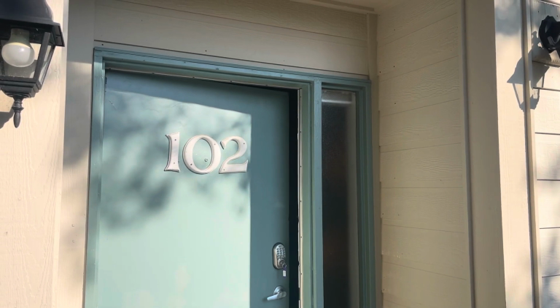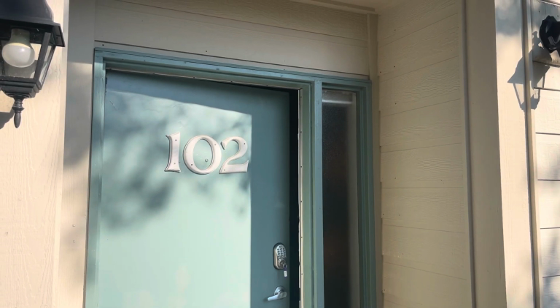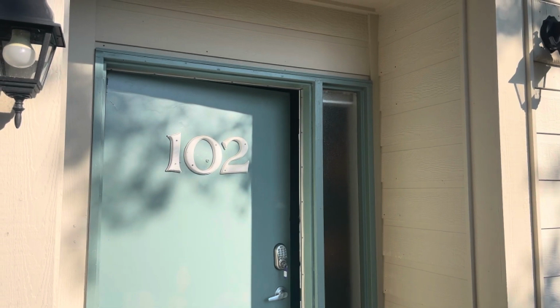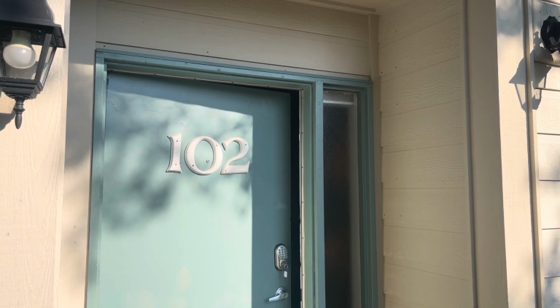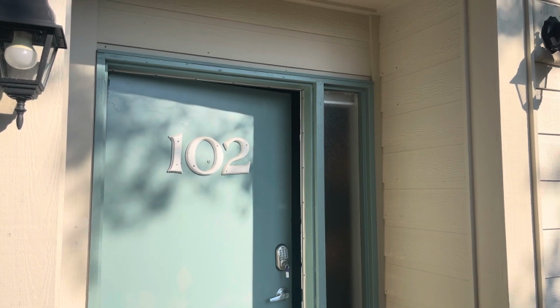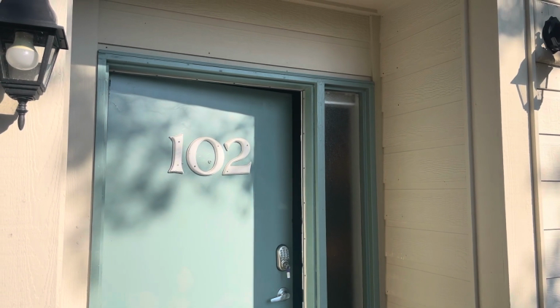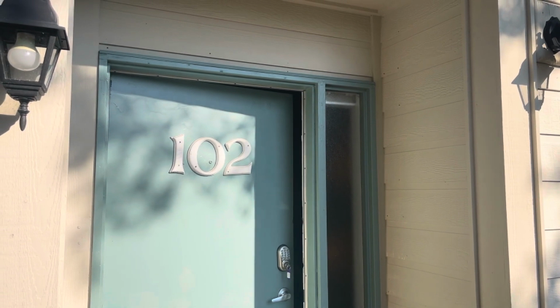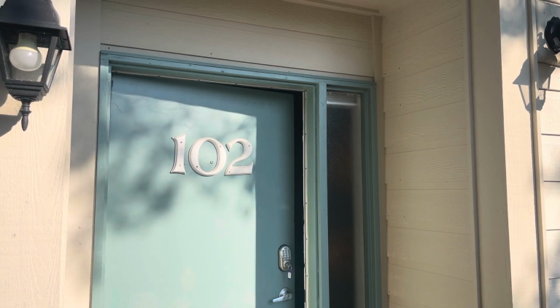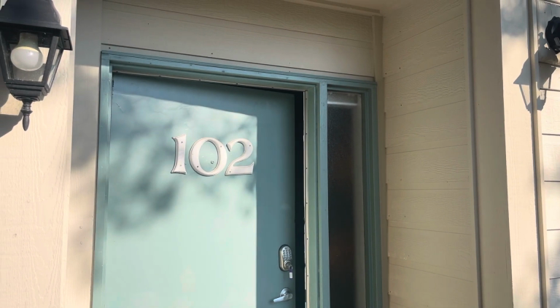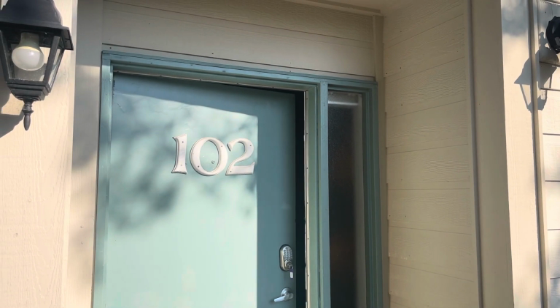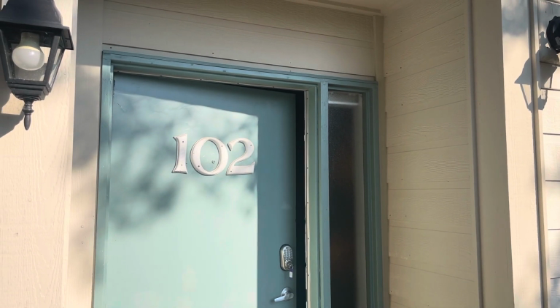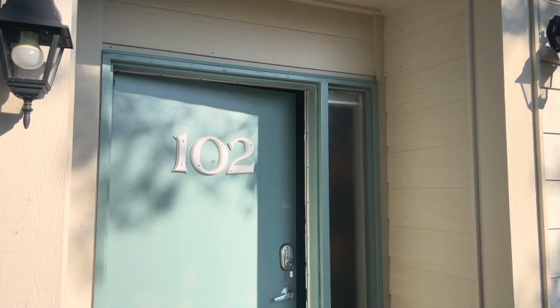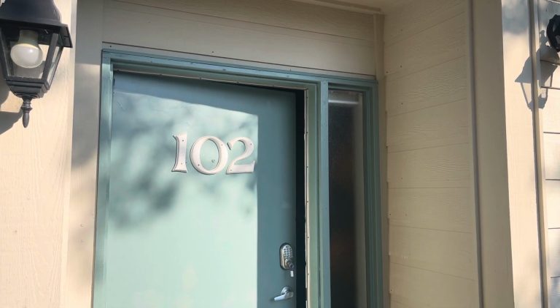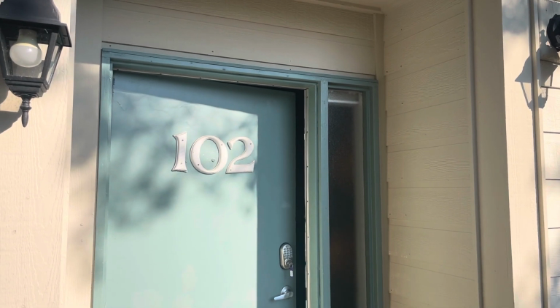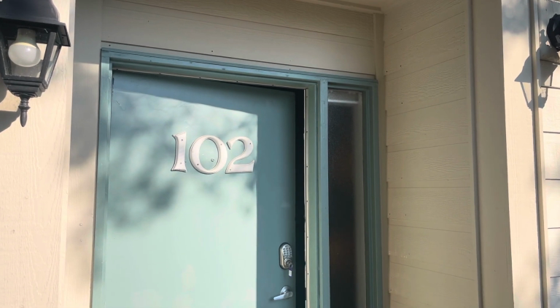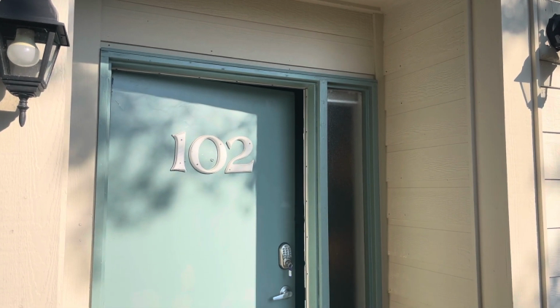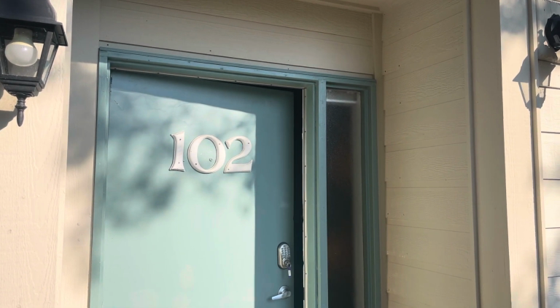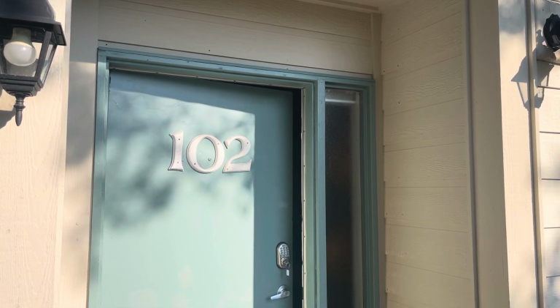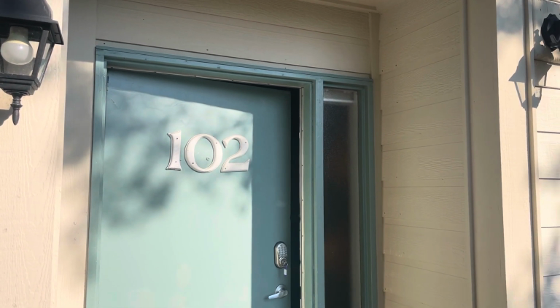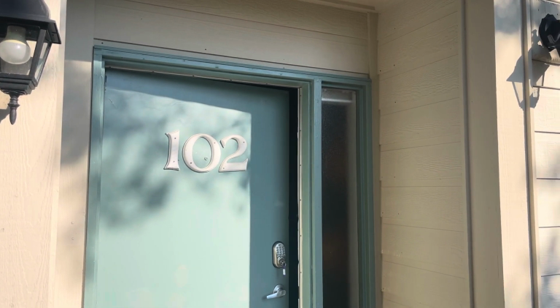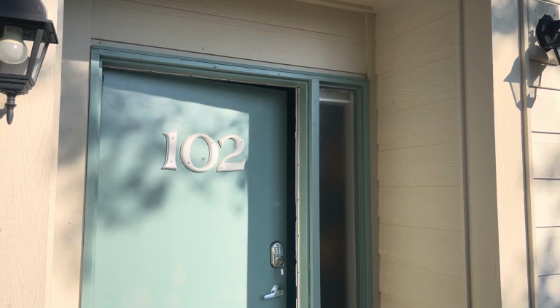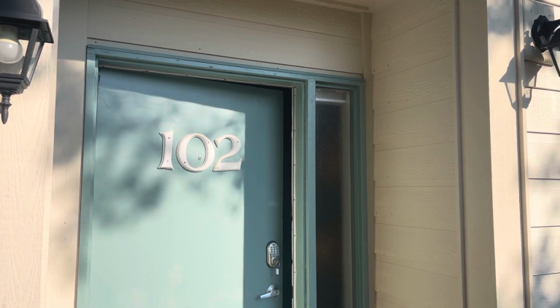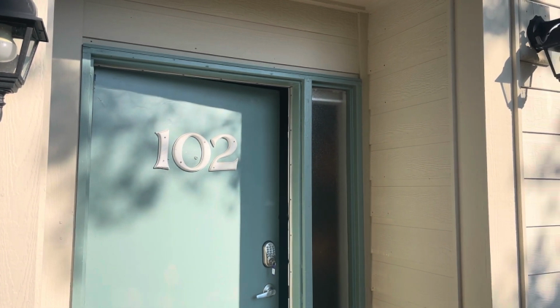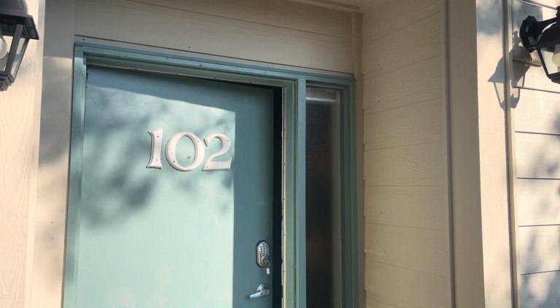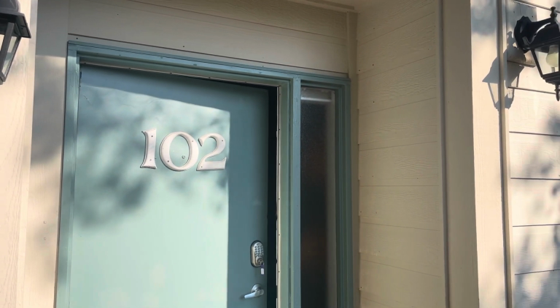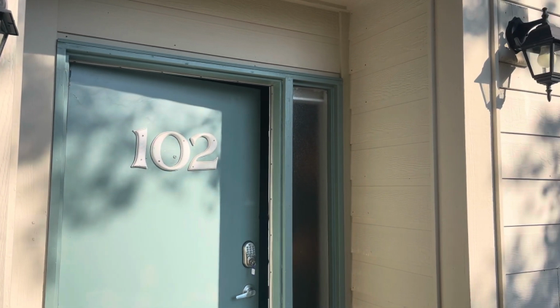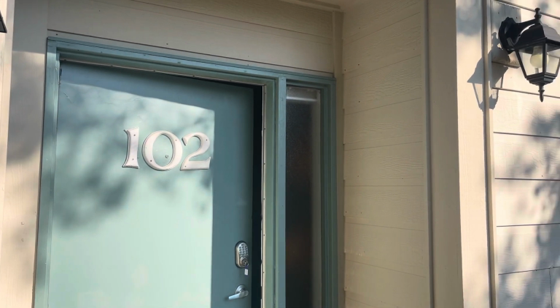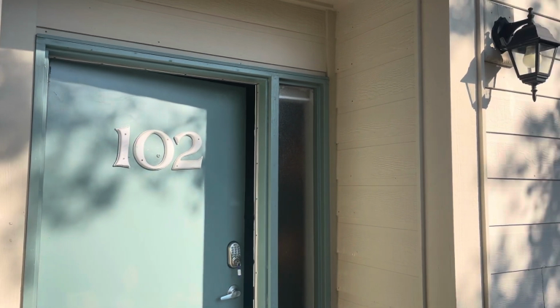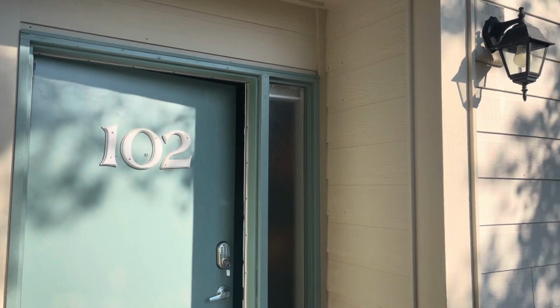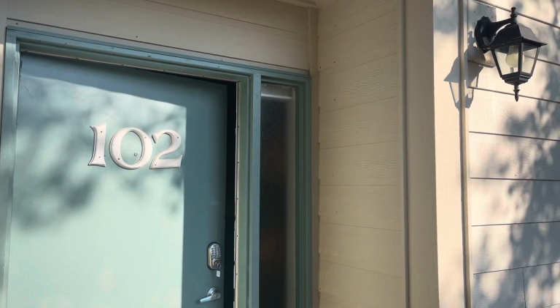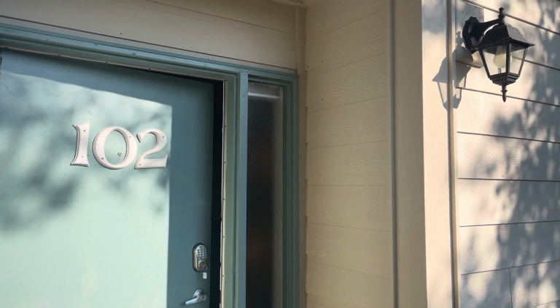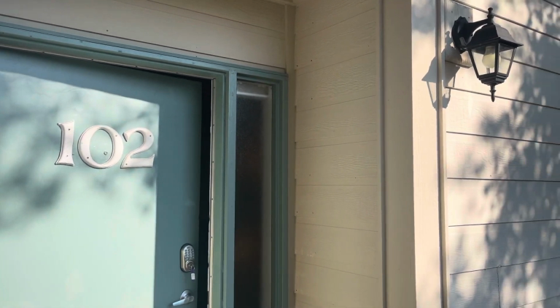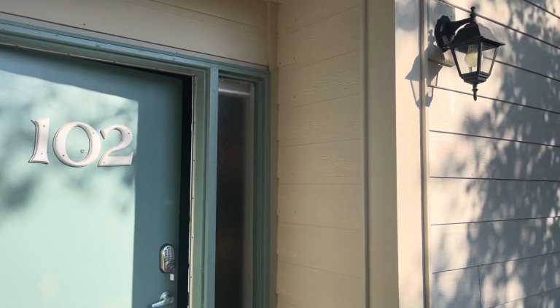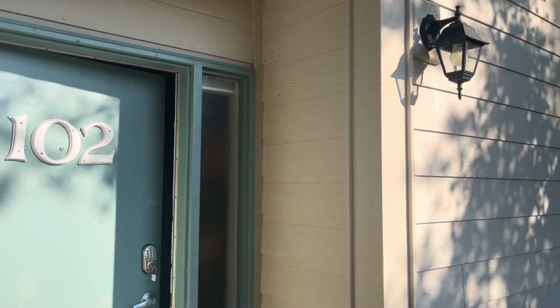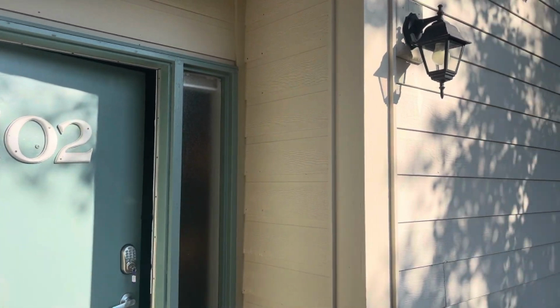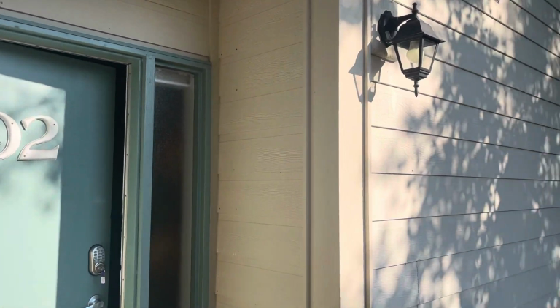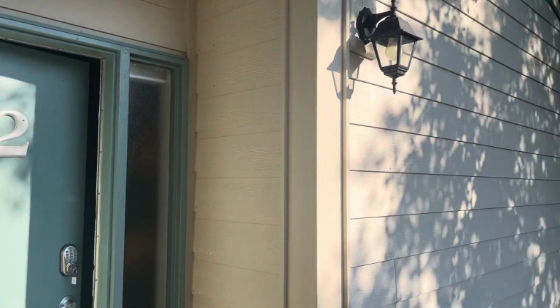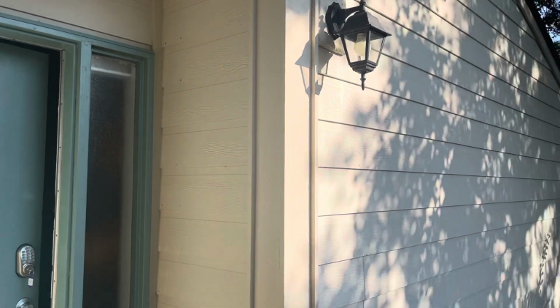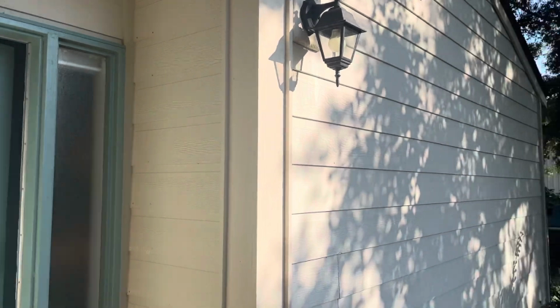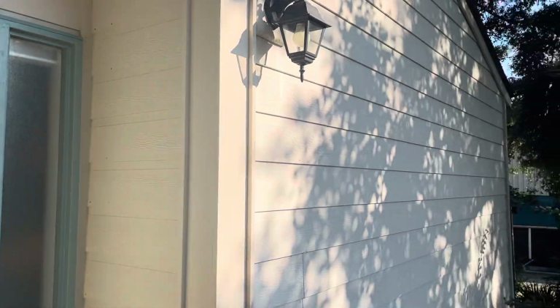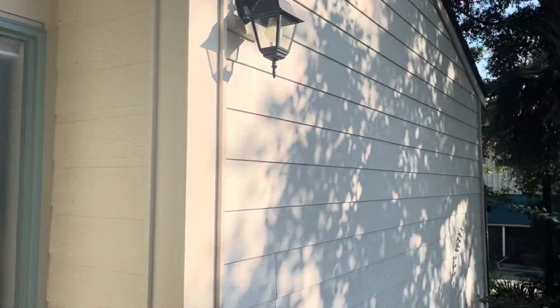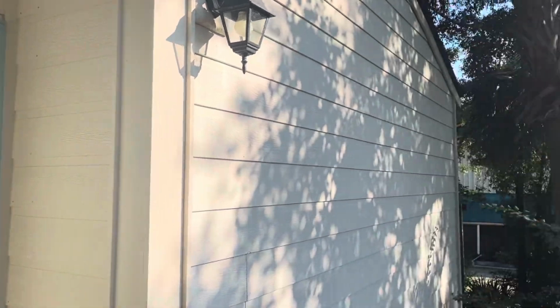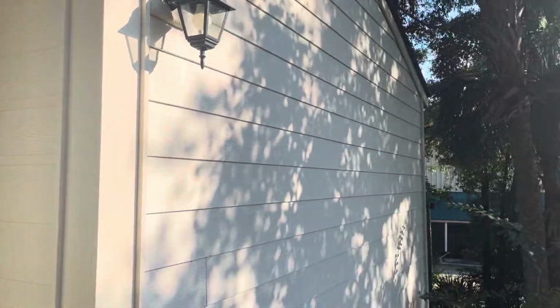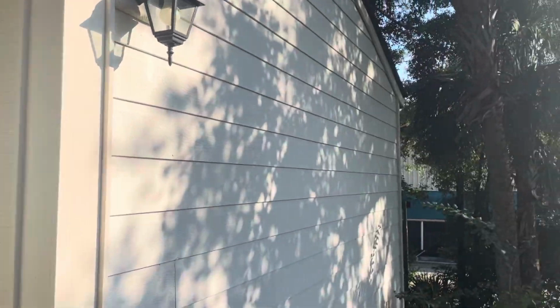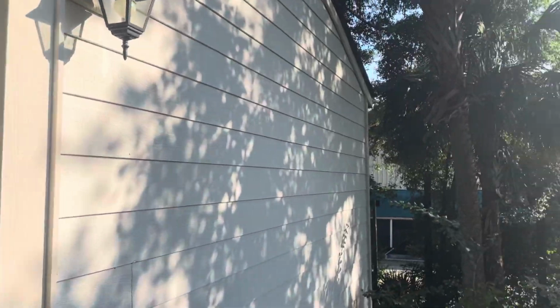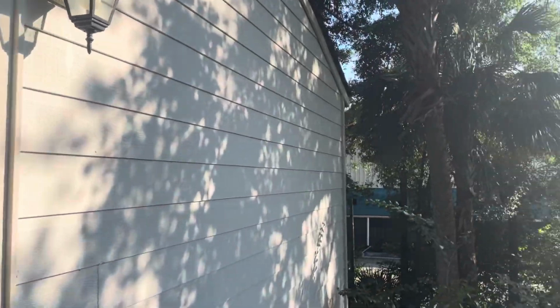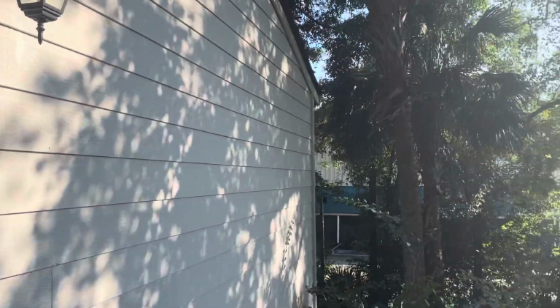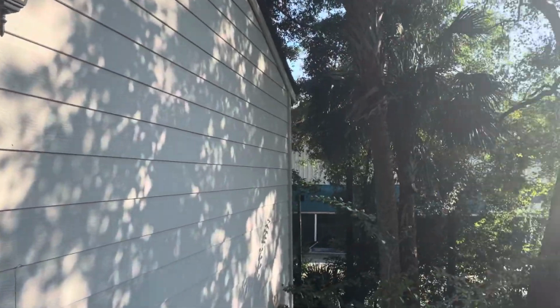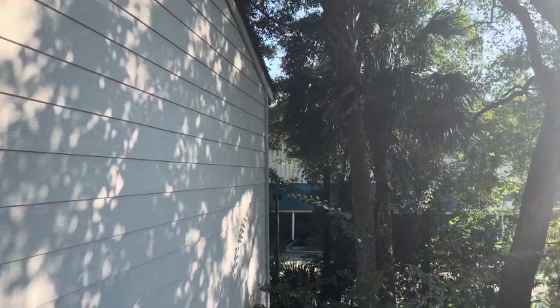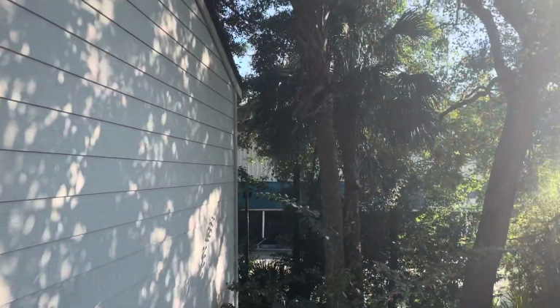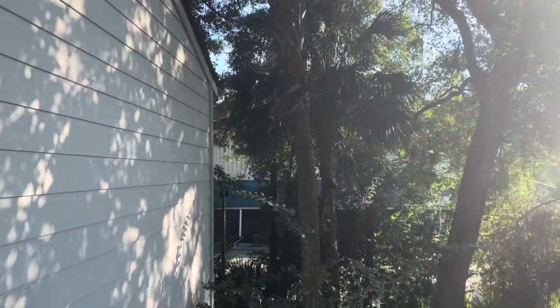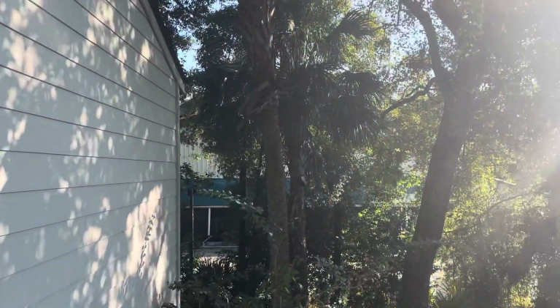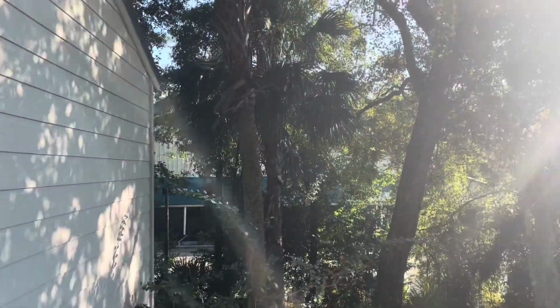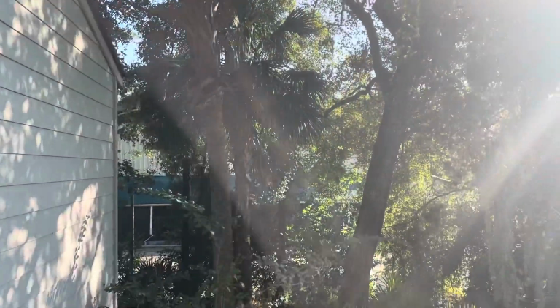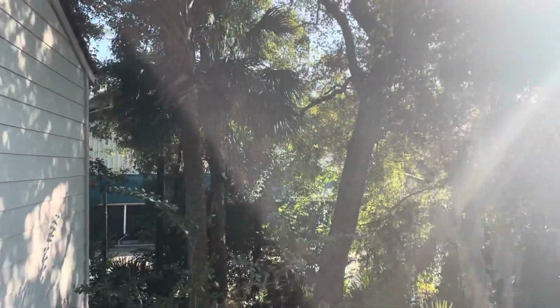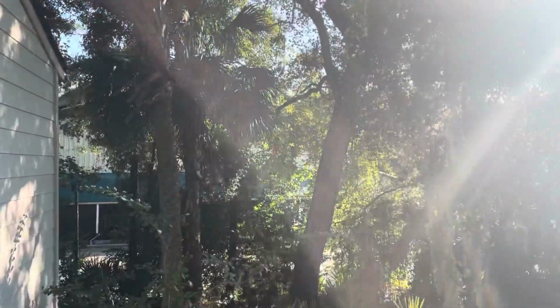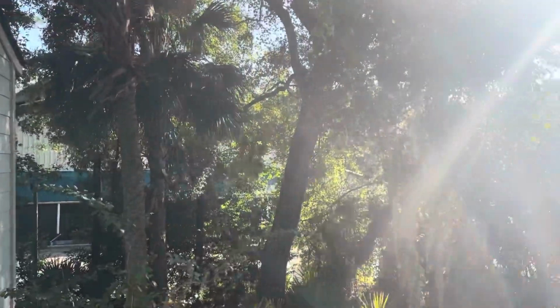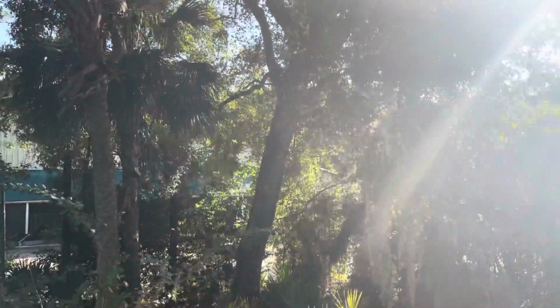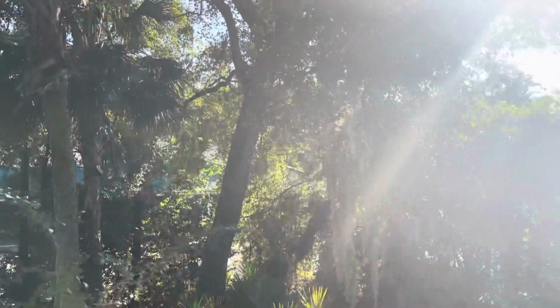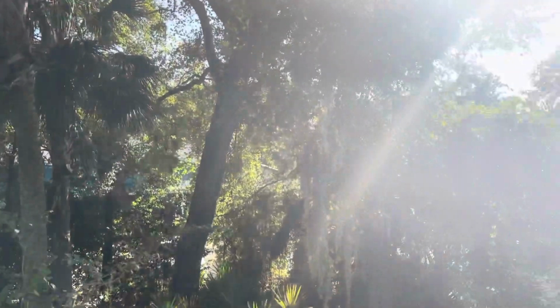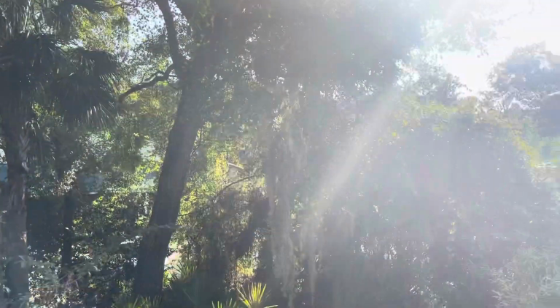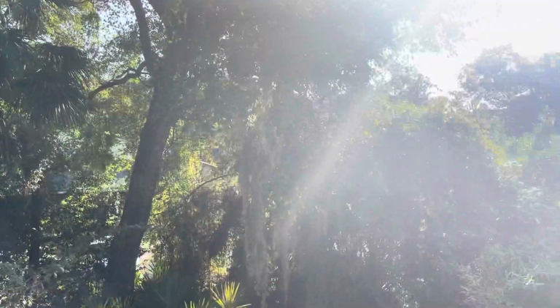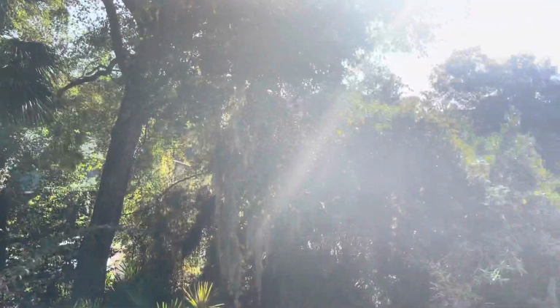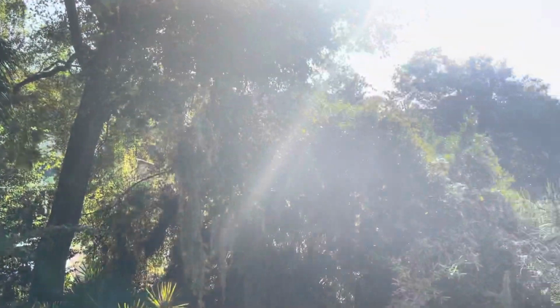Happy Friday! I am over at 102 Forest Gardens and I wanted to give you super awesome news.